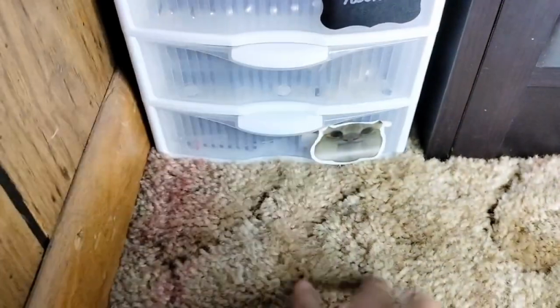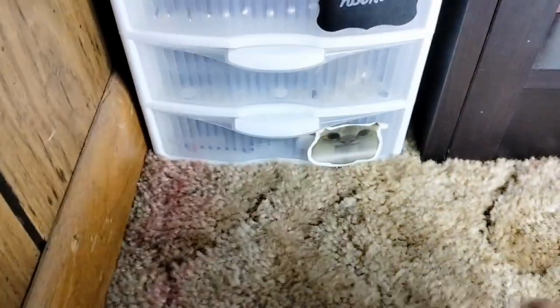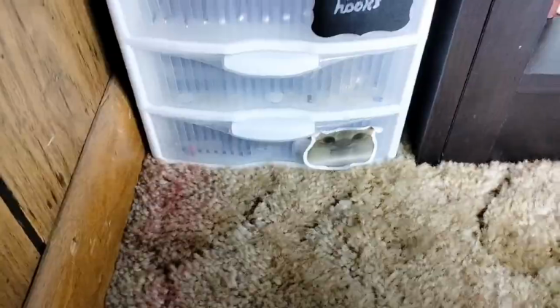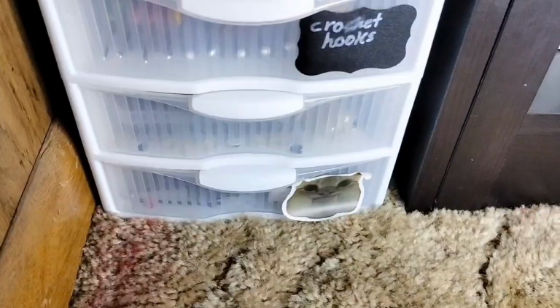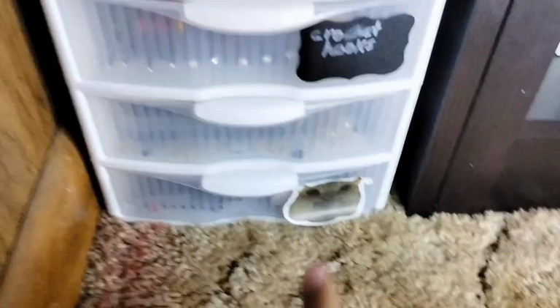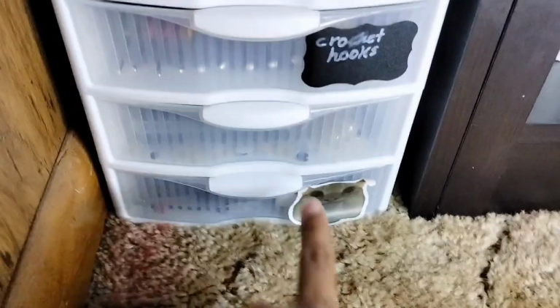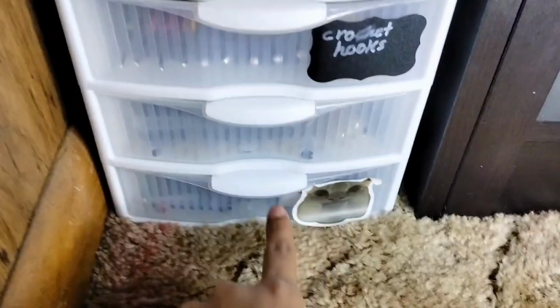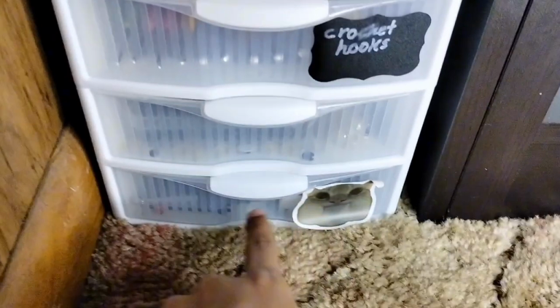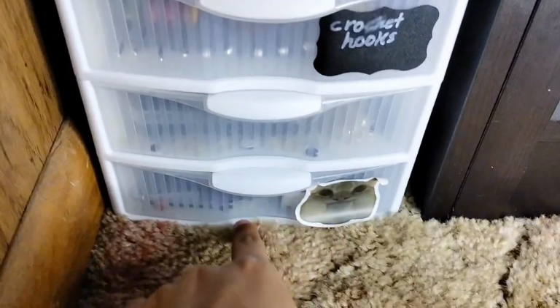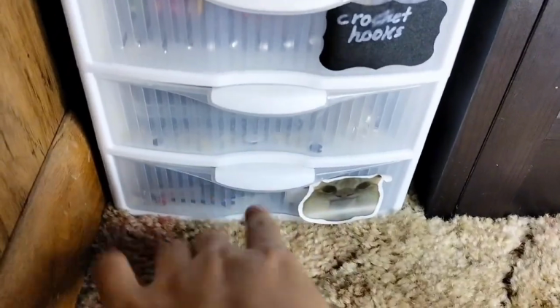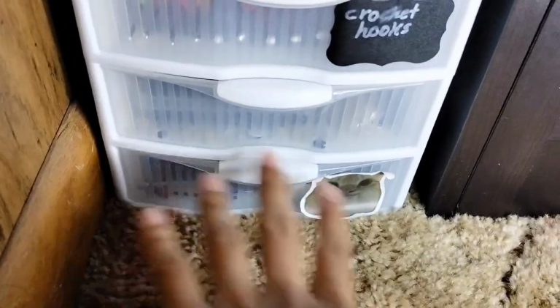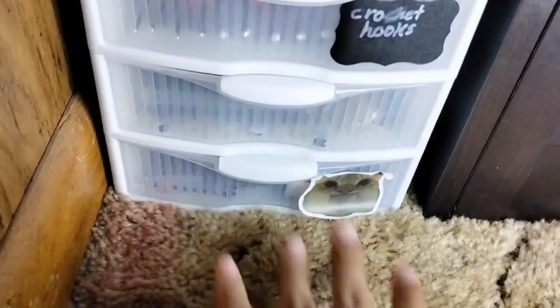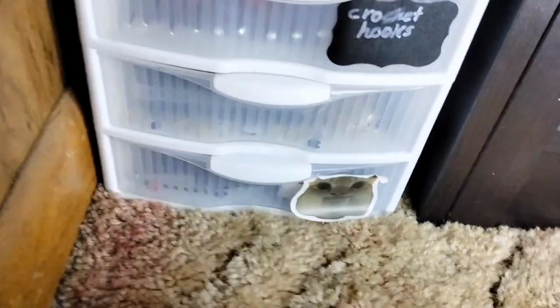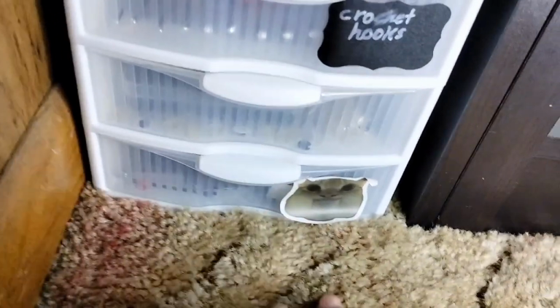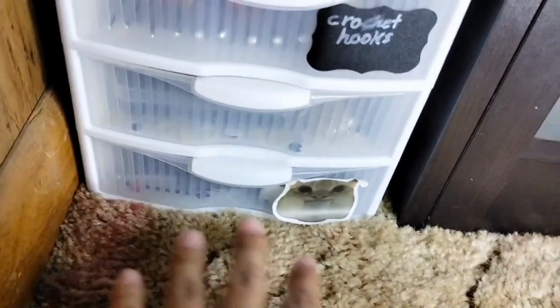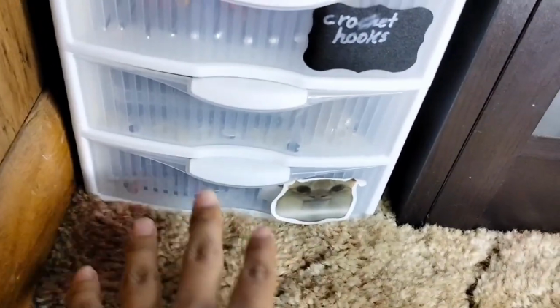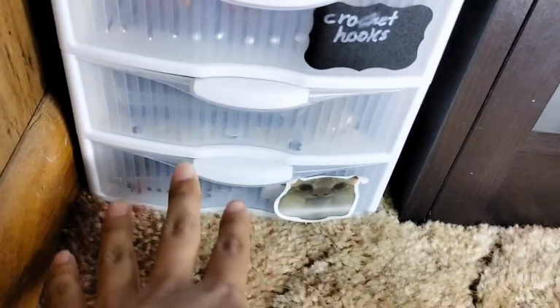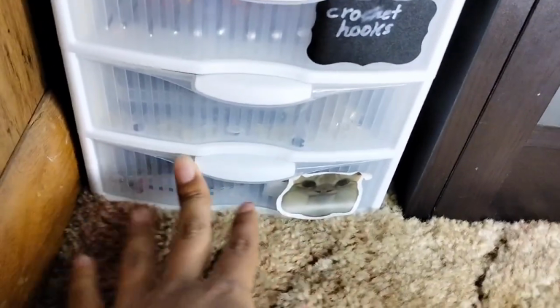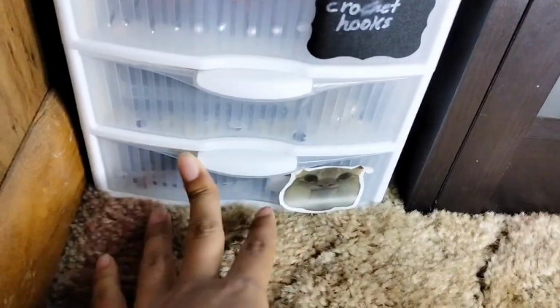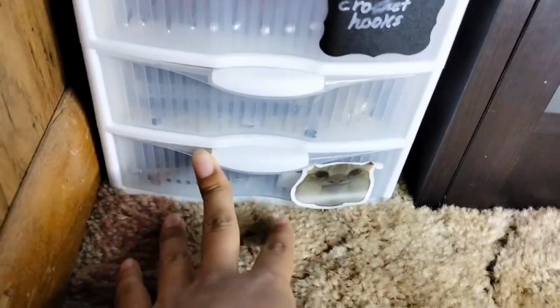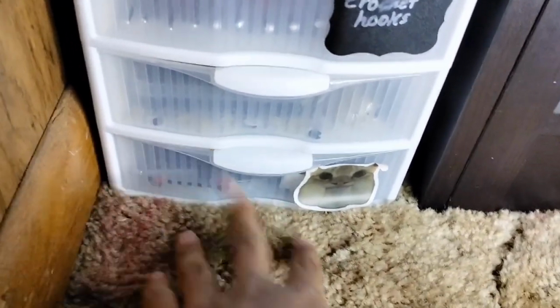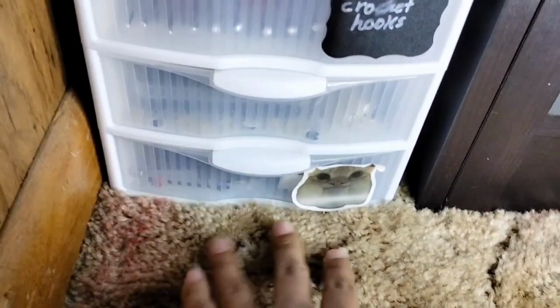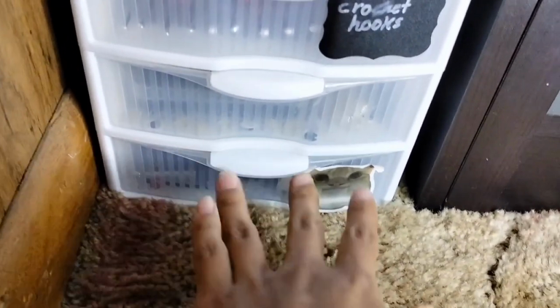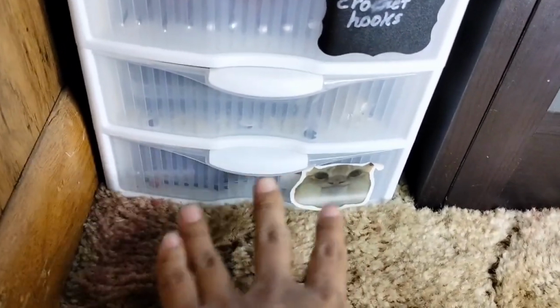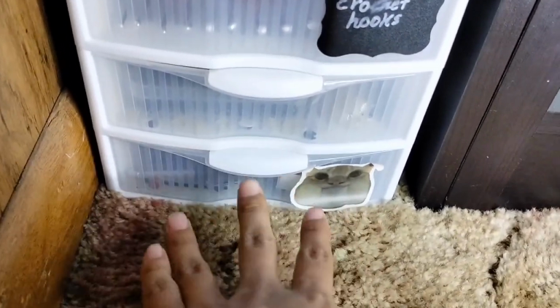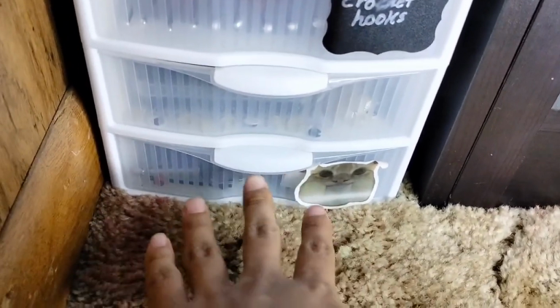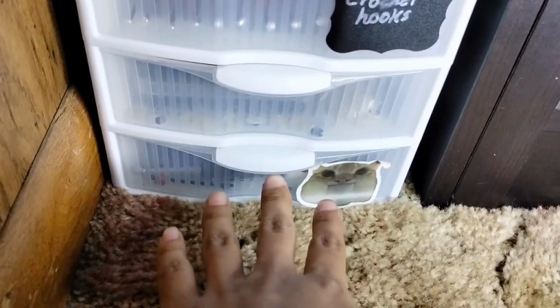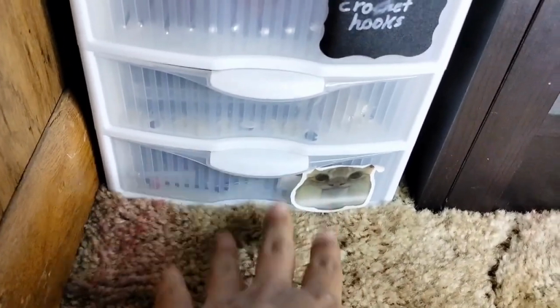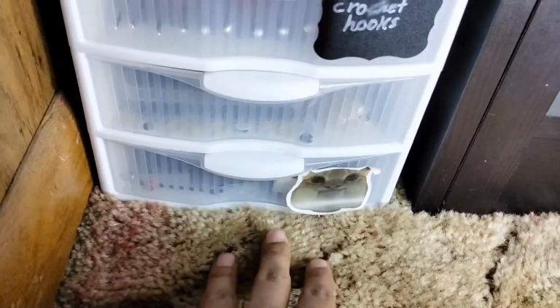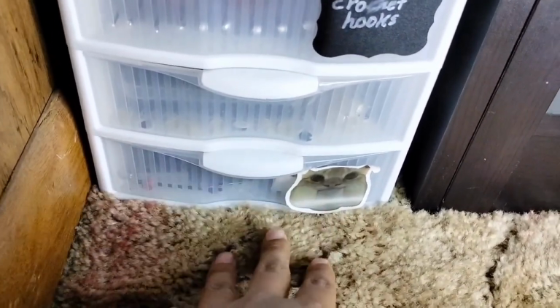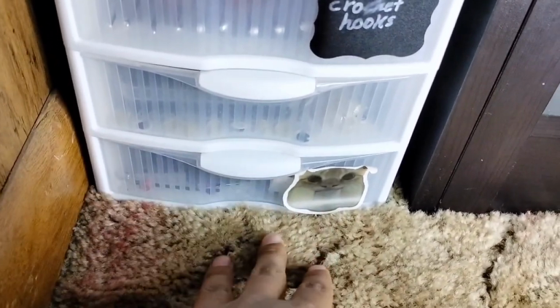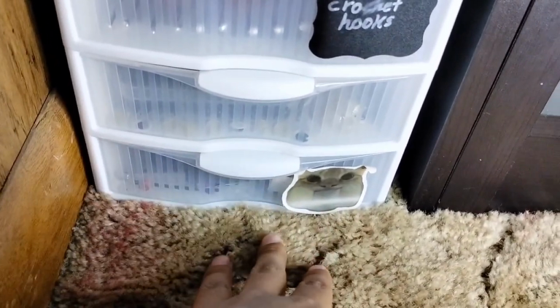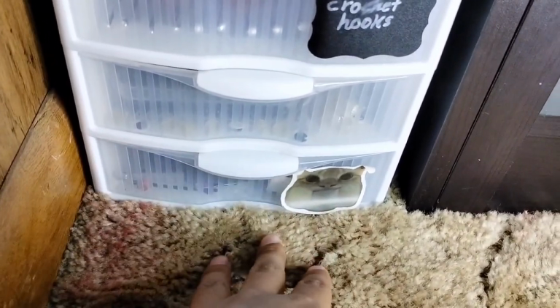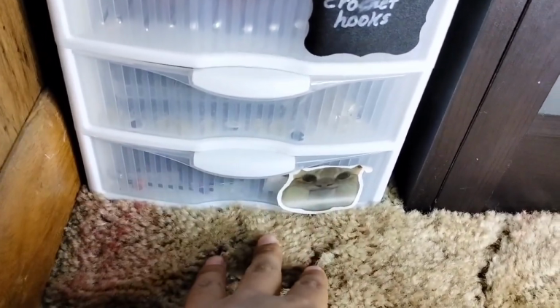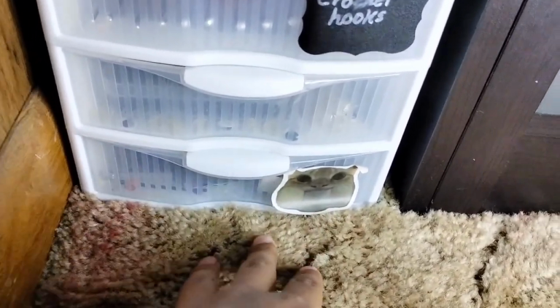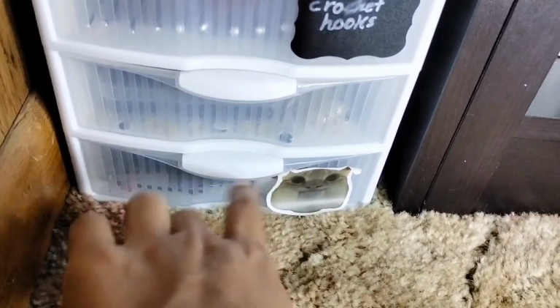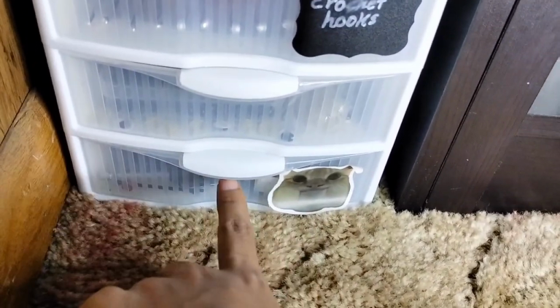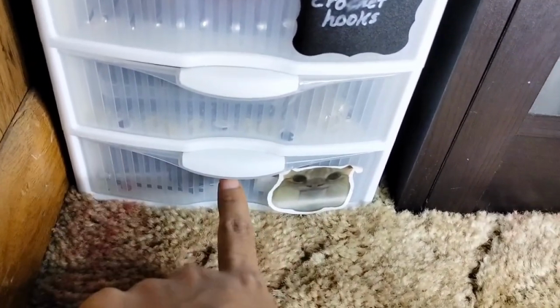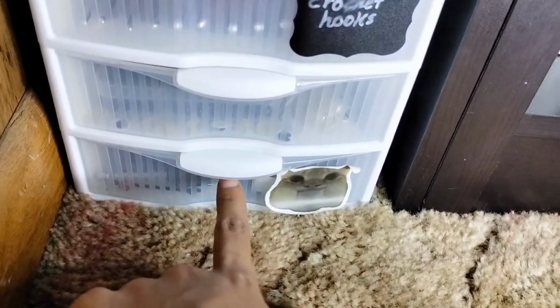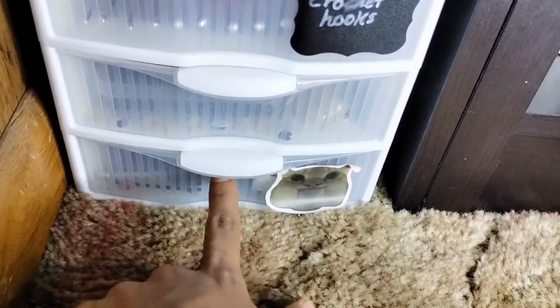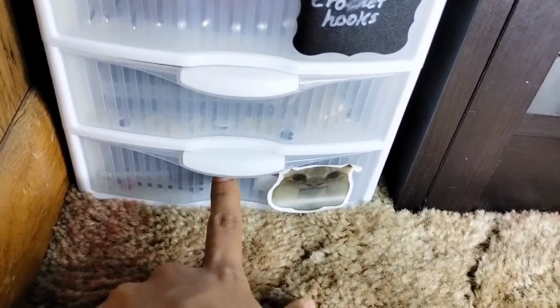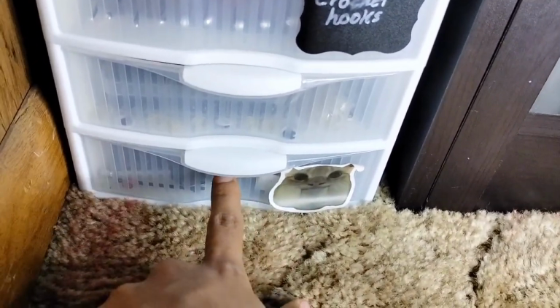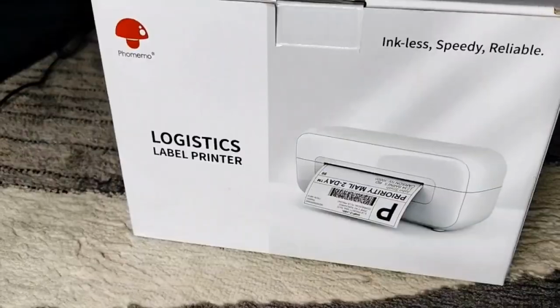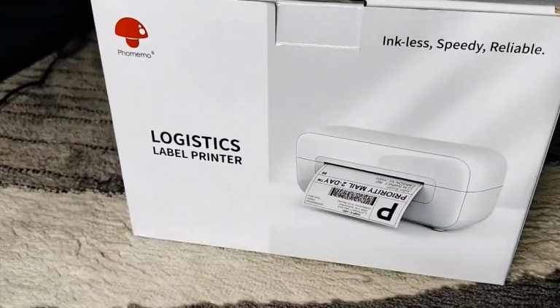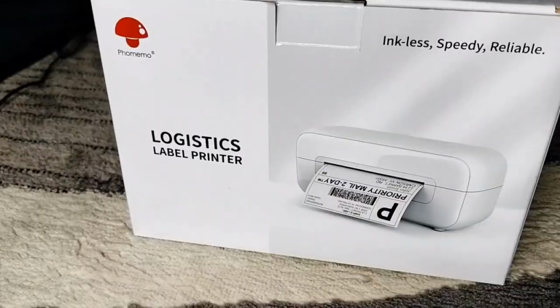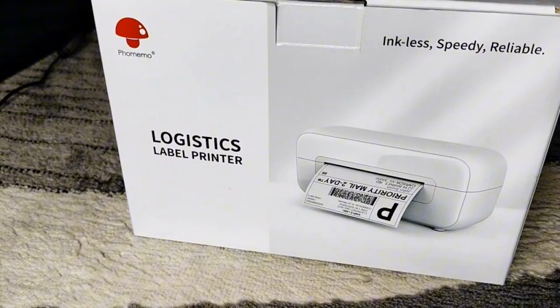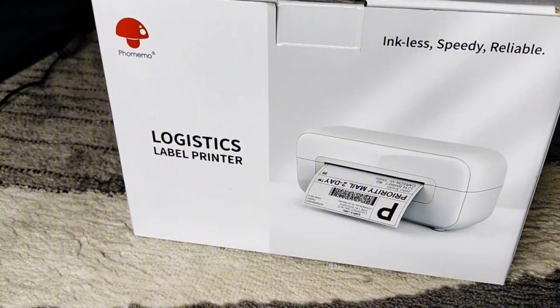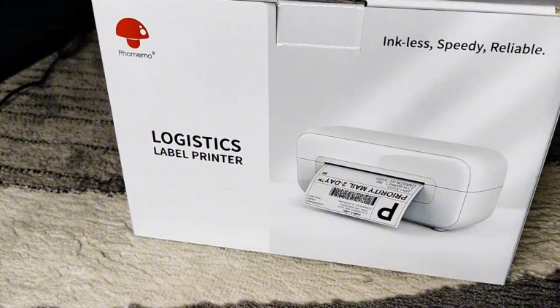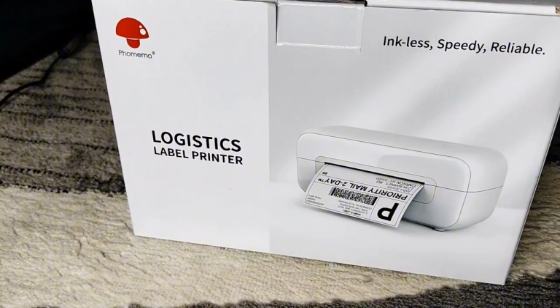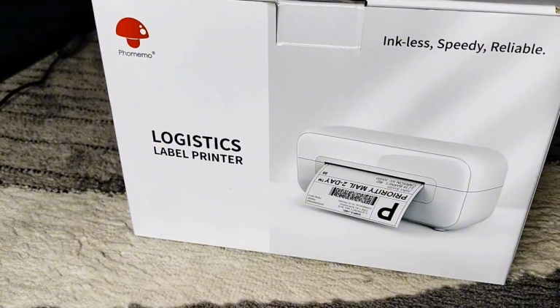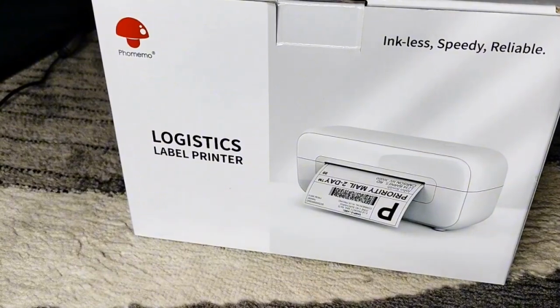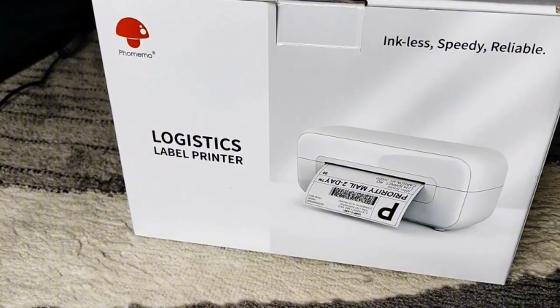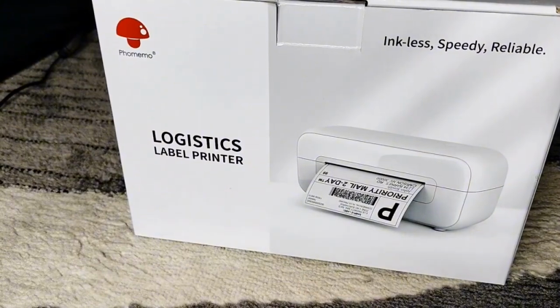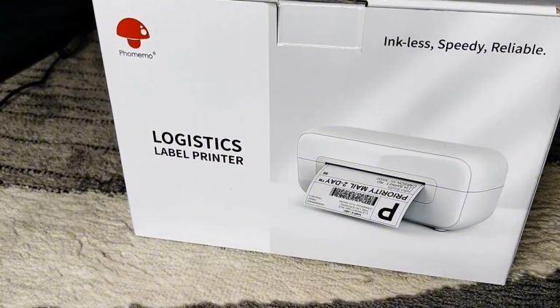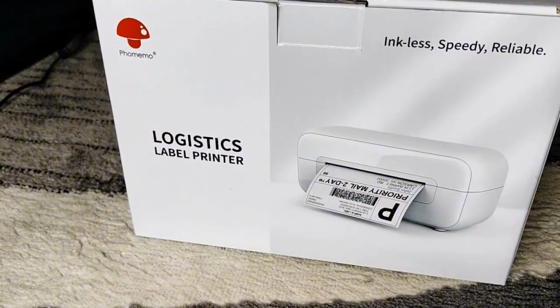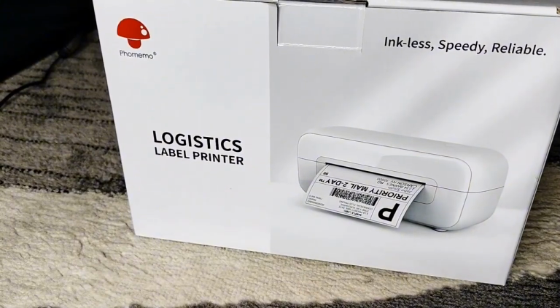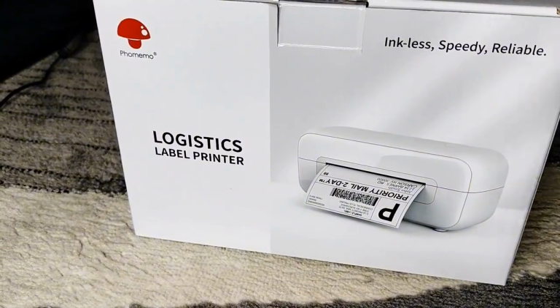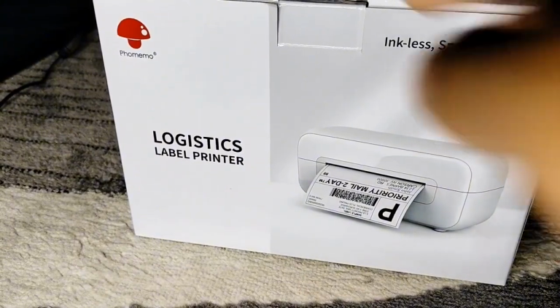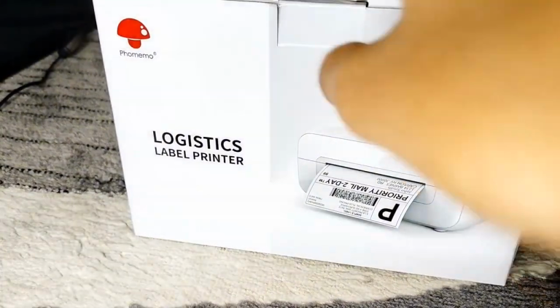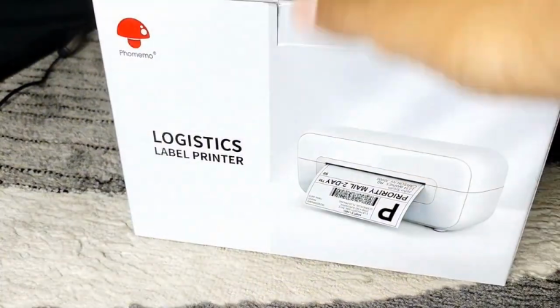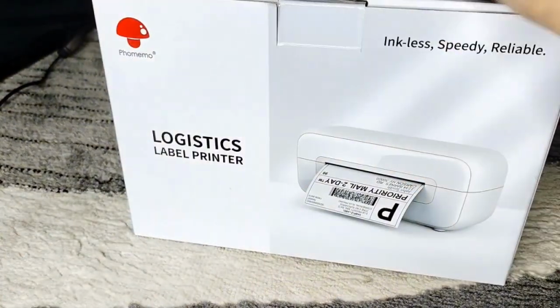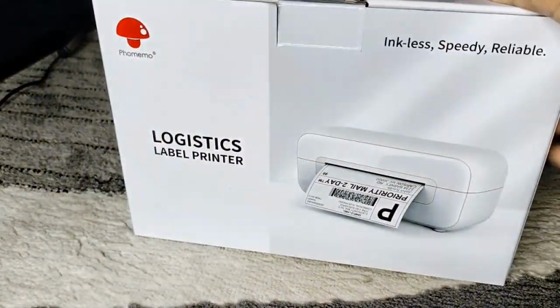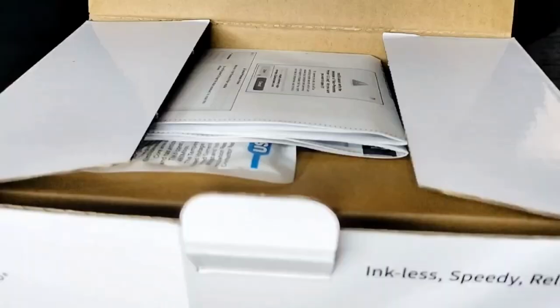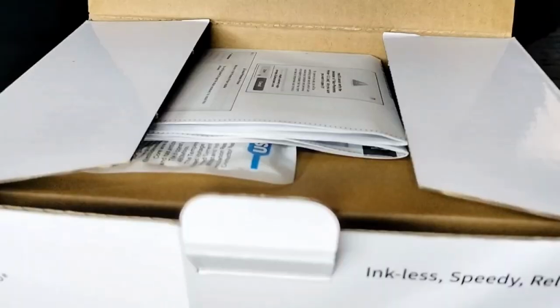Down here I just have pens, pencils, and some random stuff in there. The next thing I have is the label printer.